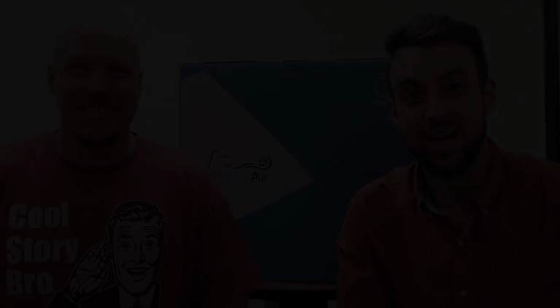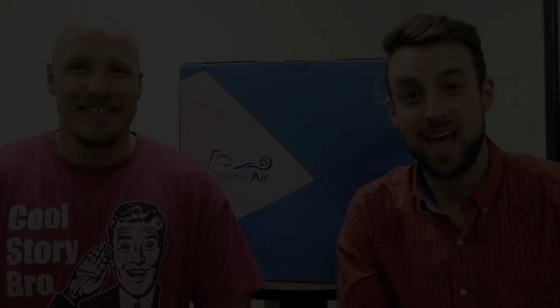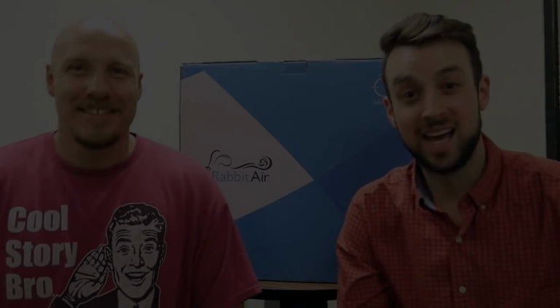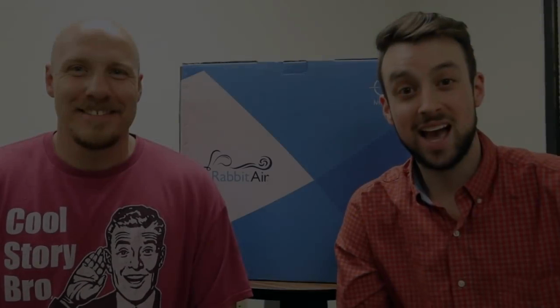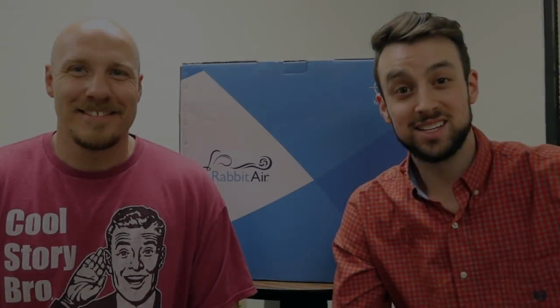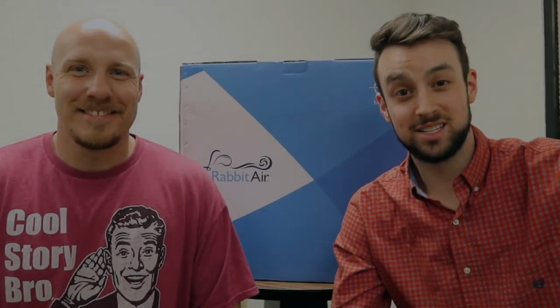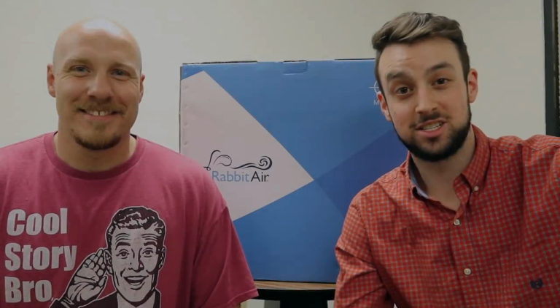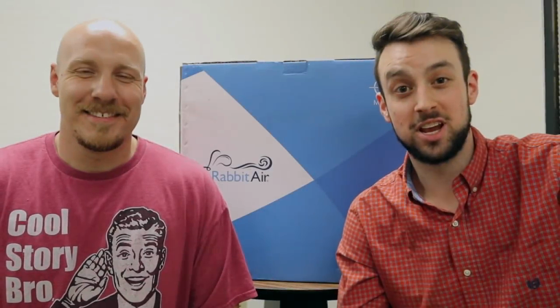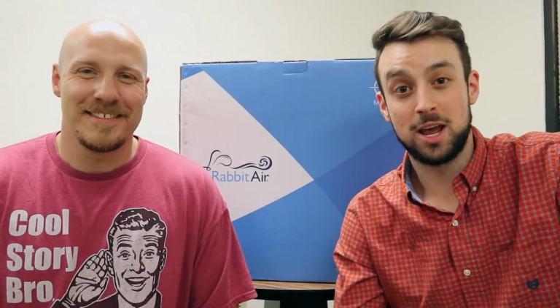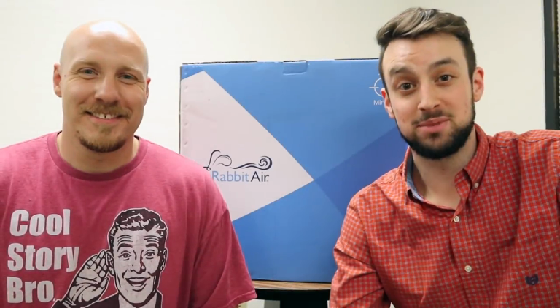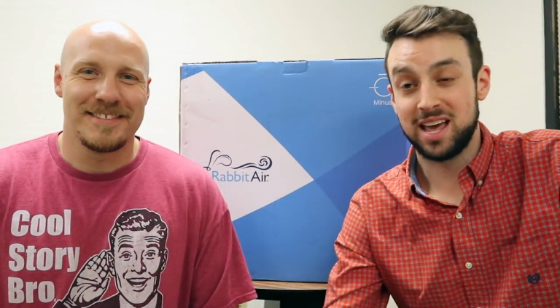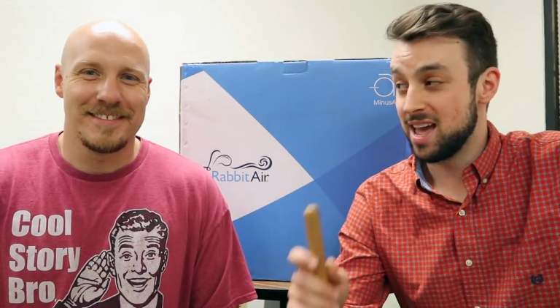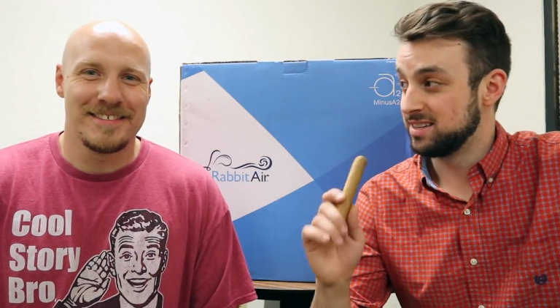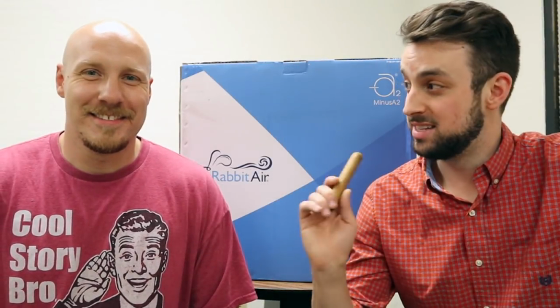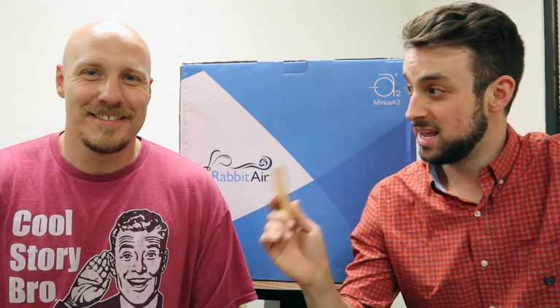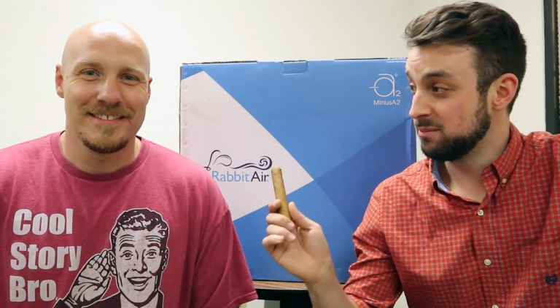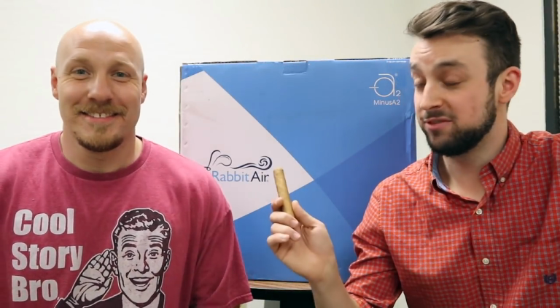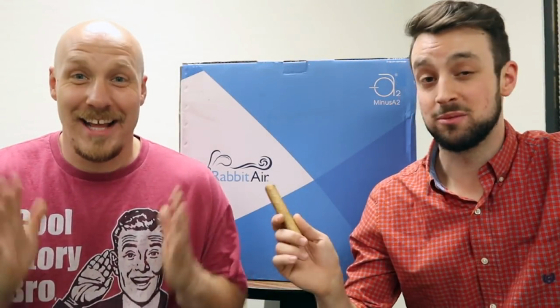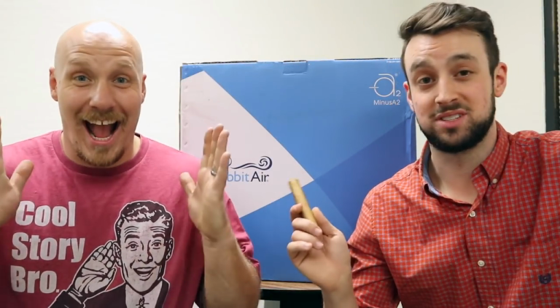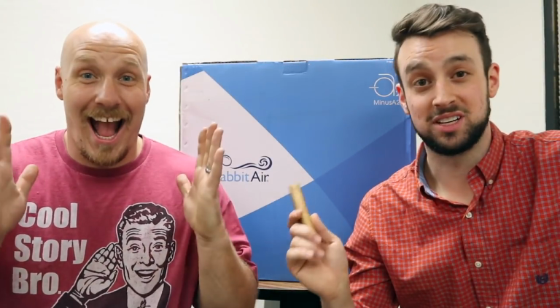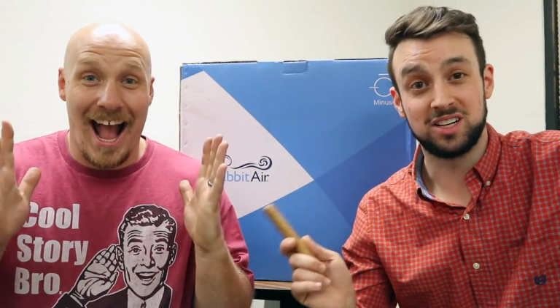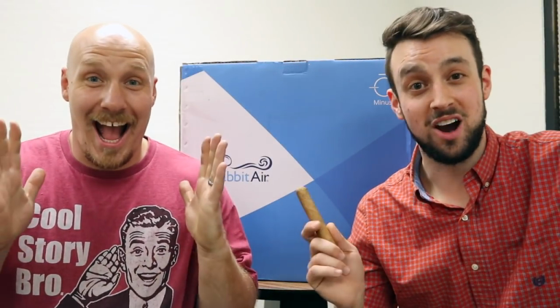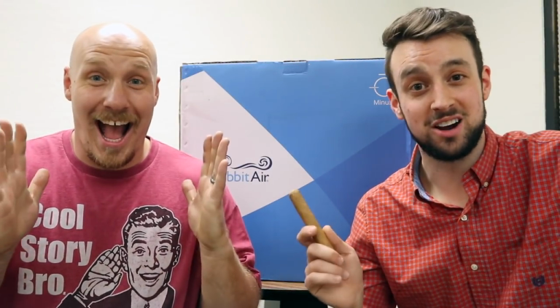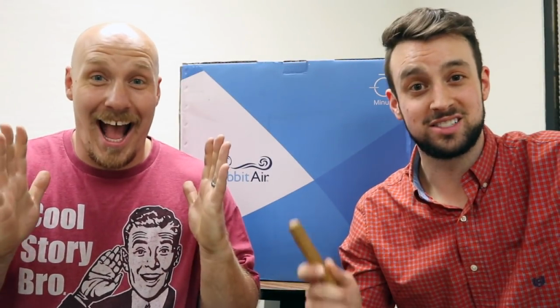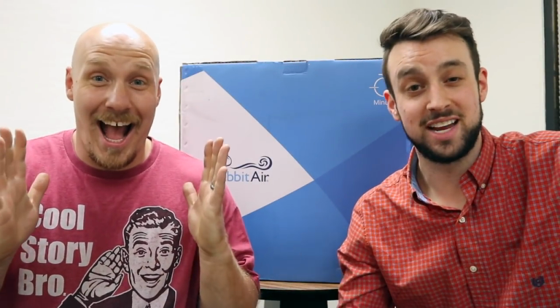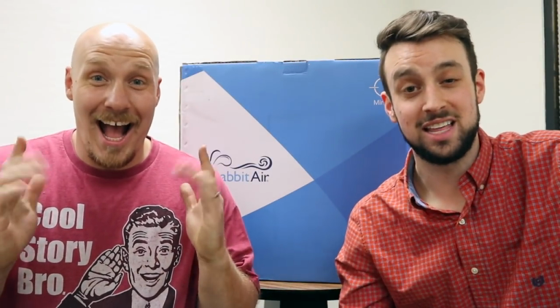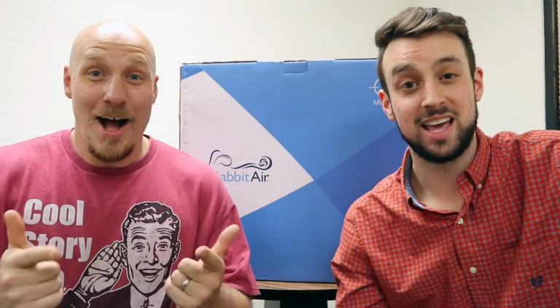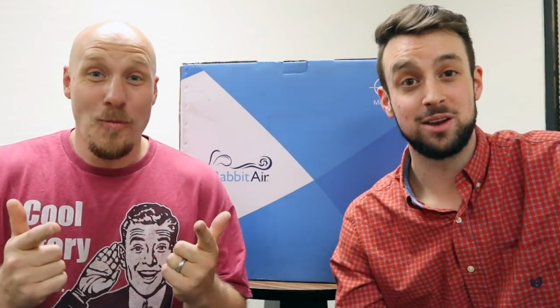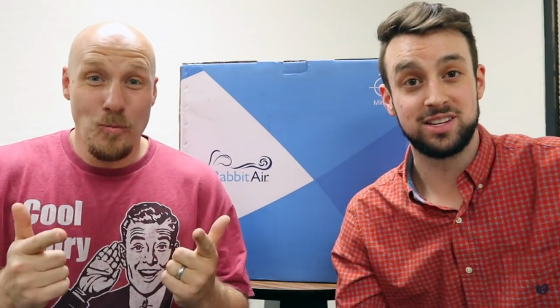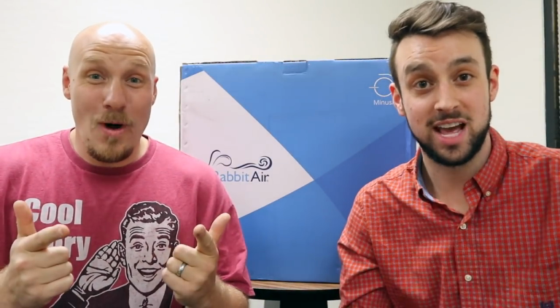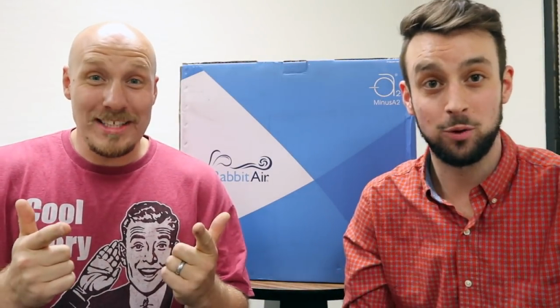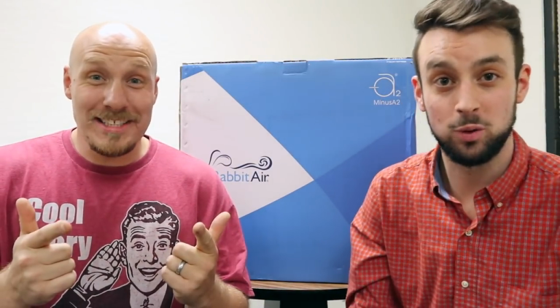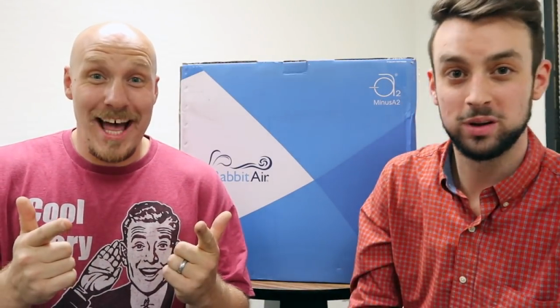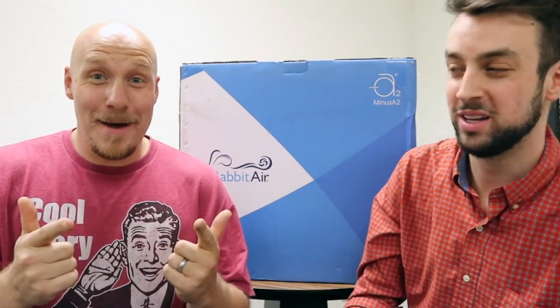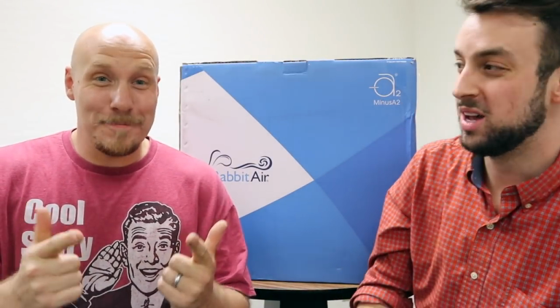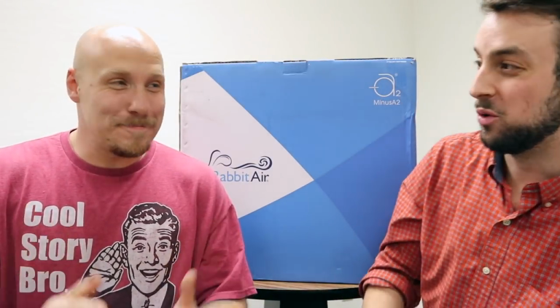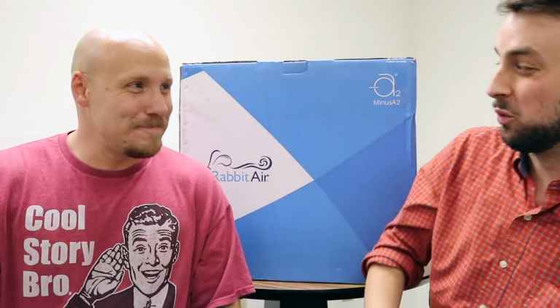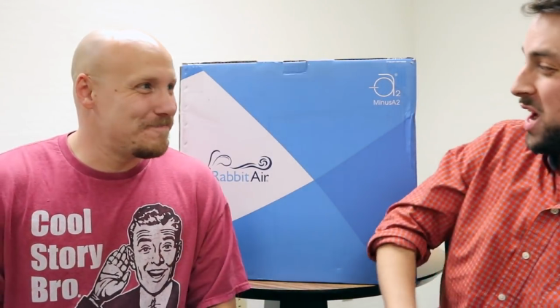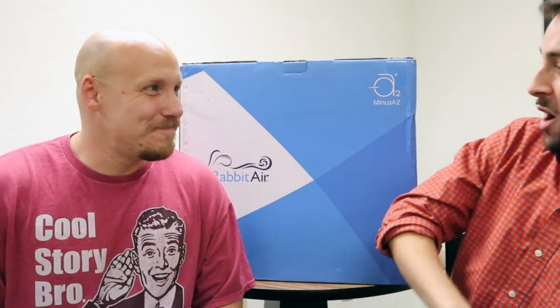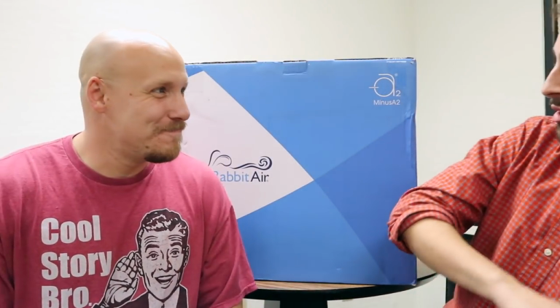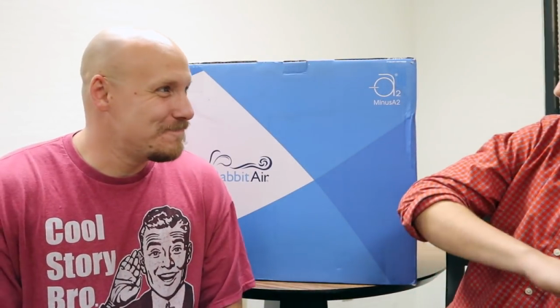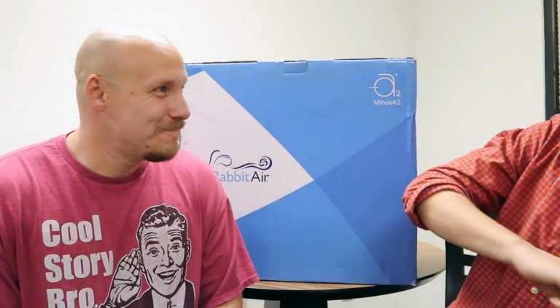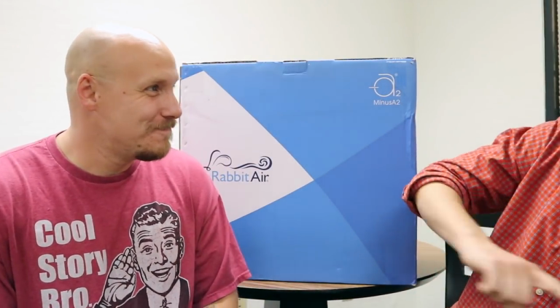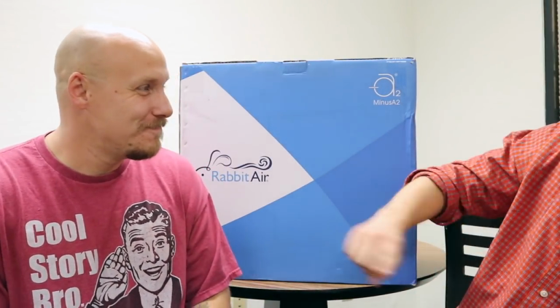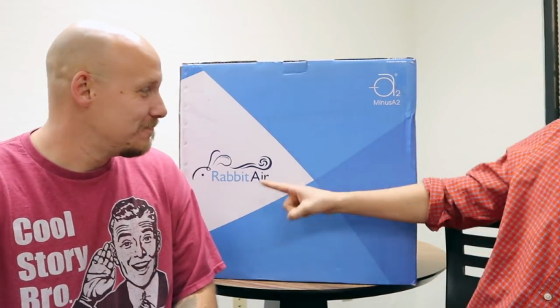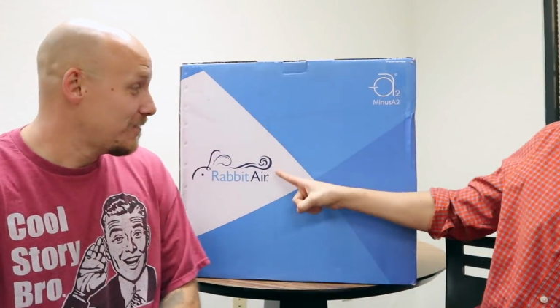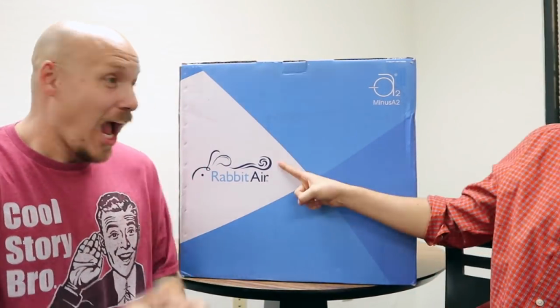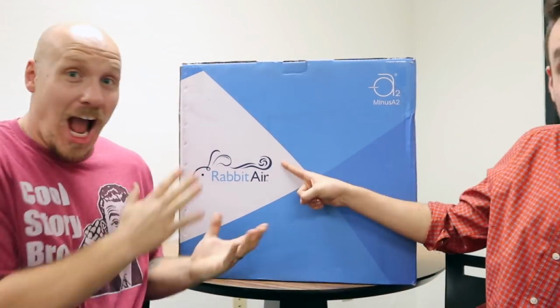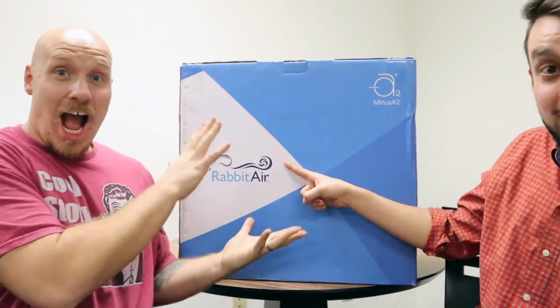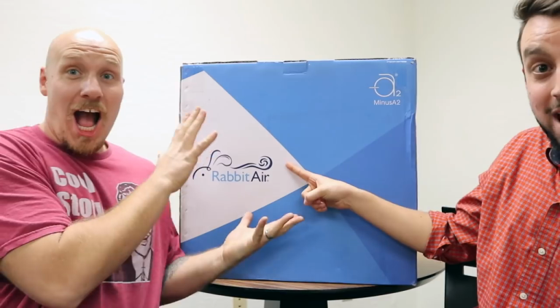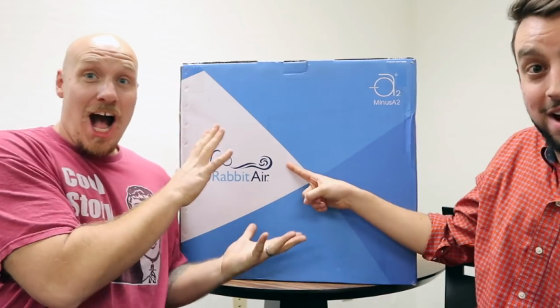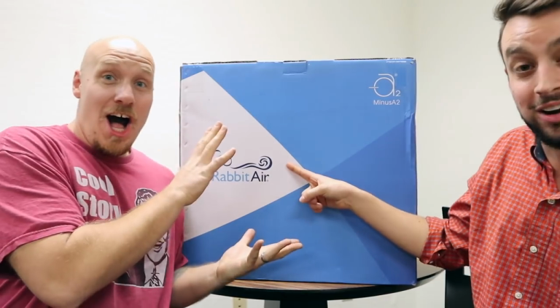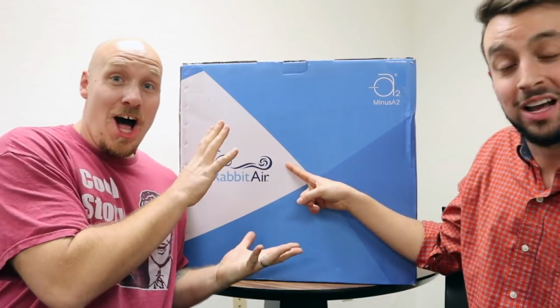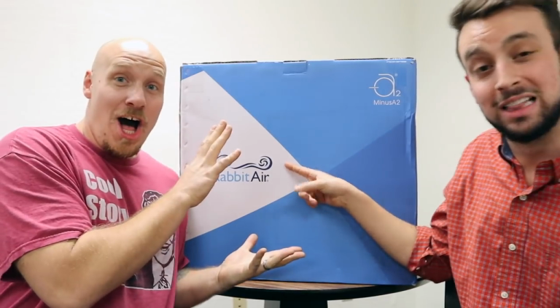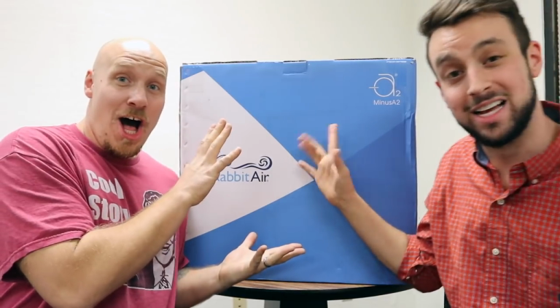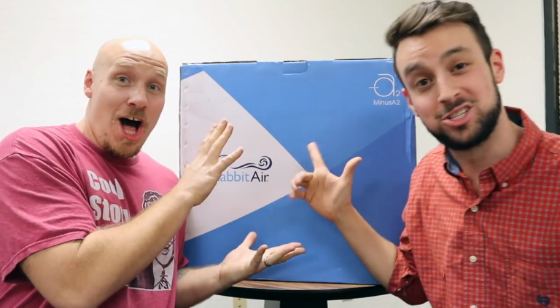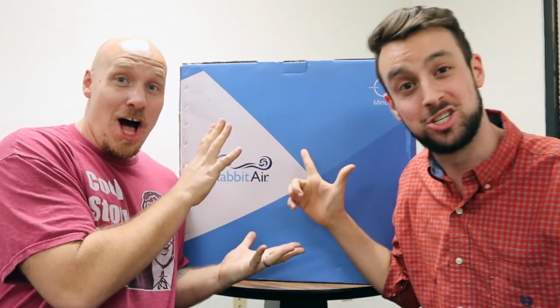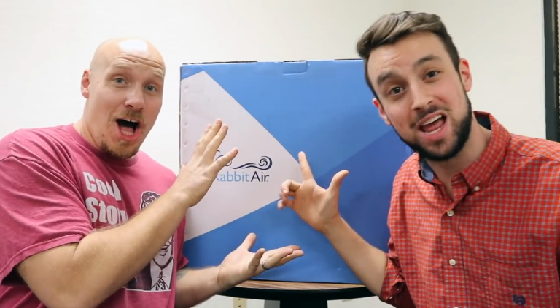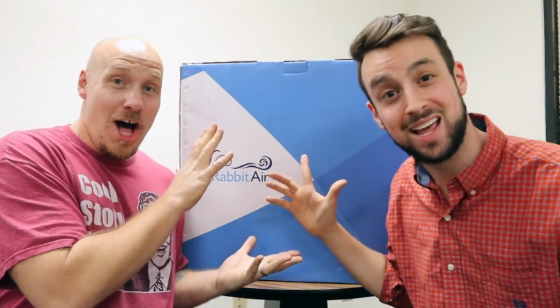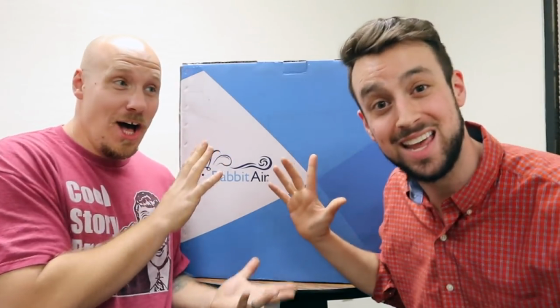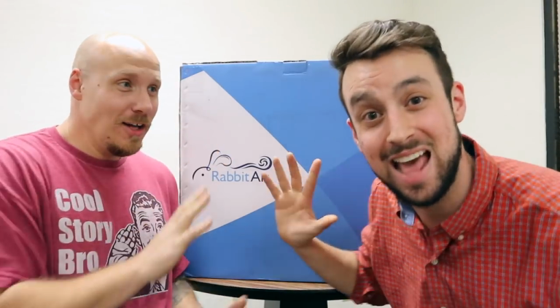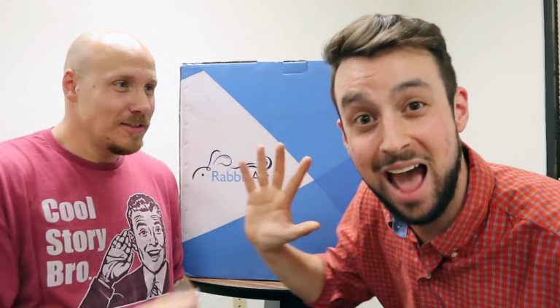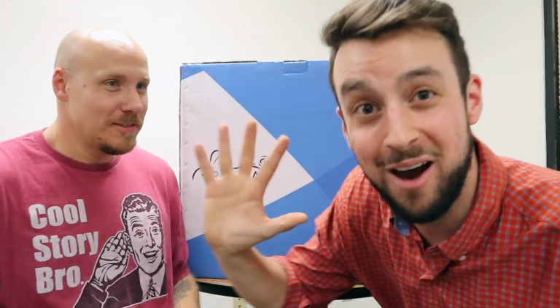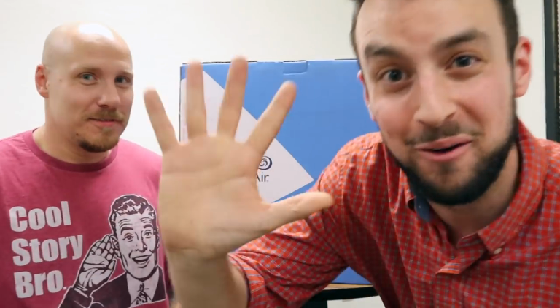Hey guys, it's James and Tim from Cigars Daily, and today we are reviewing the Rabid Air. Let's check it out.